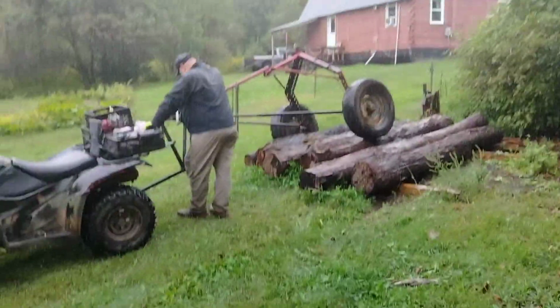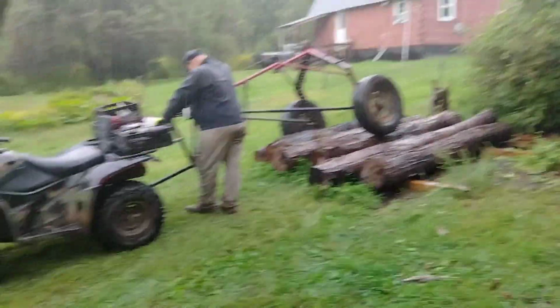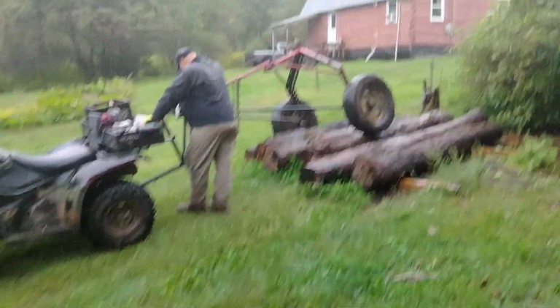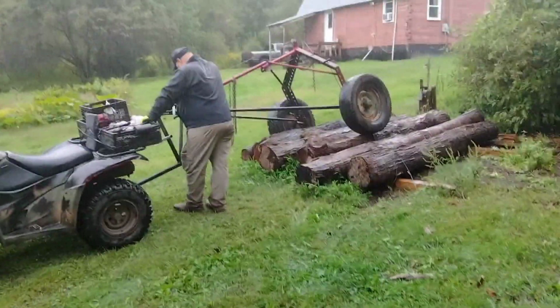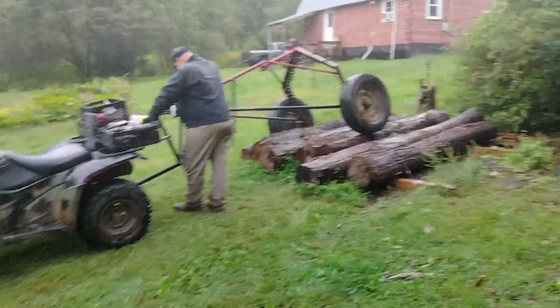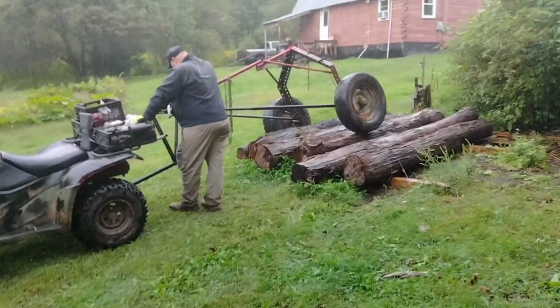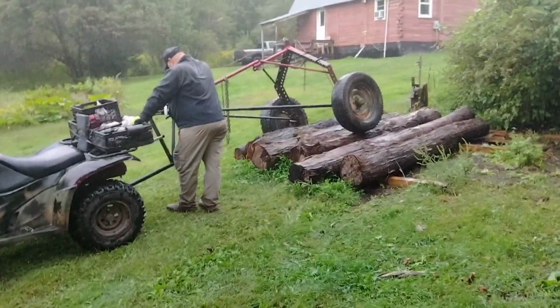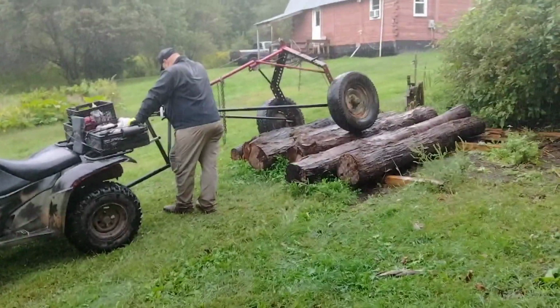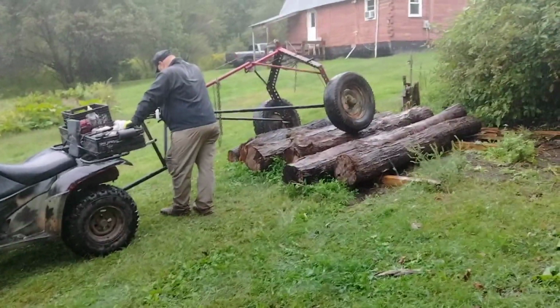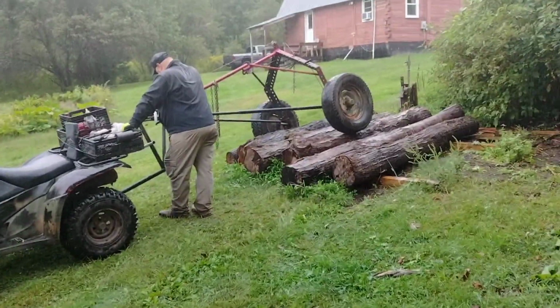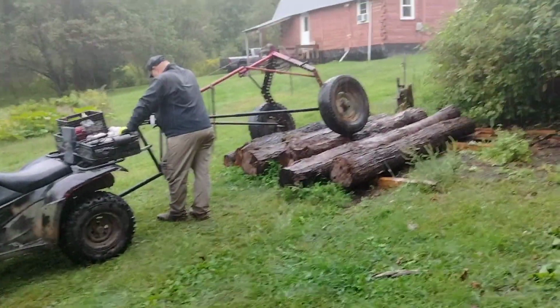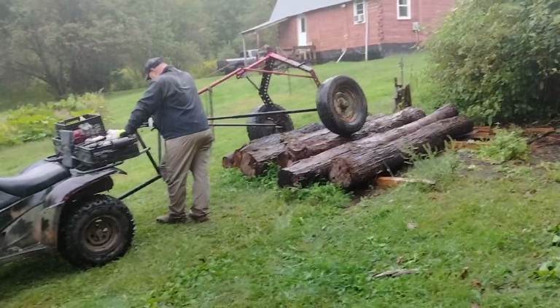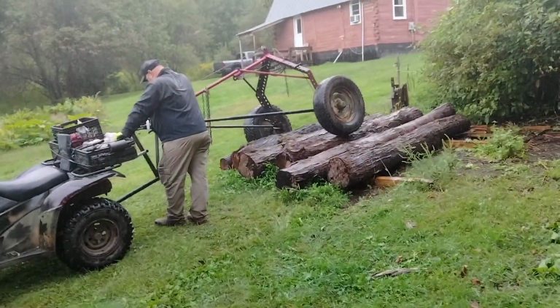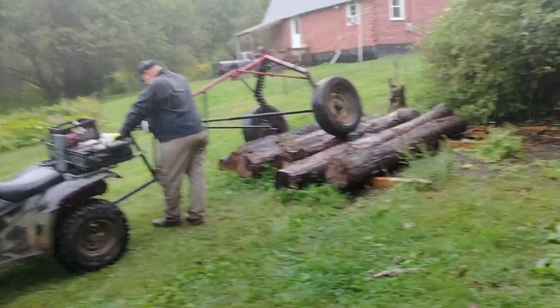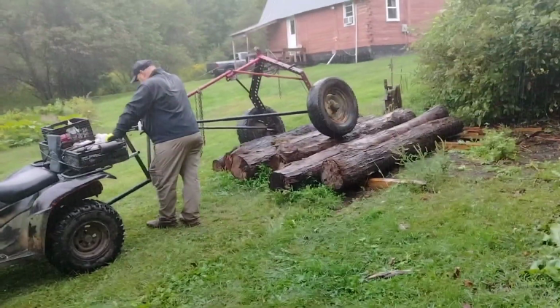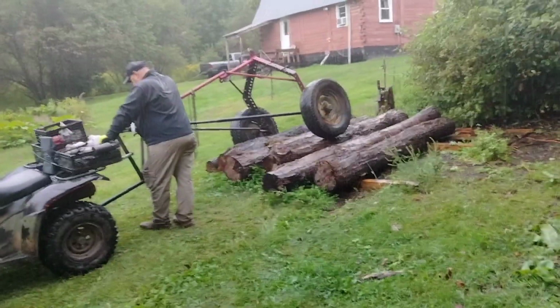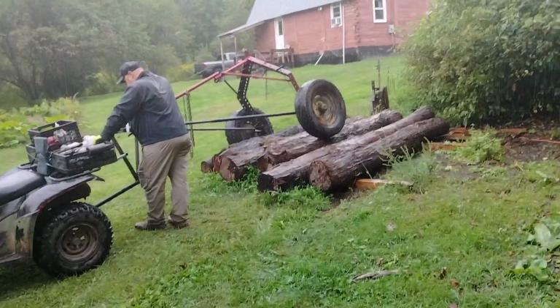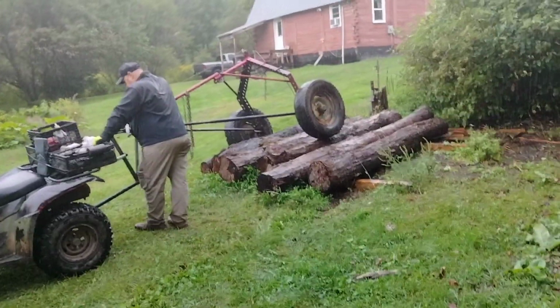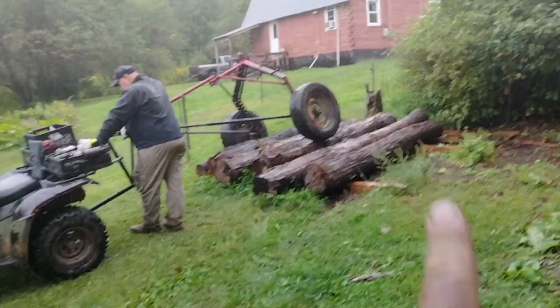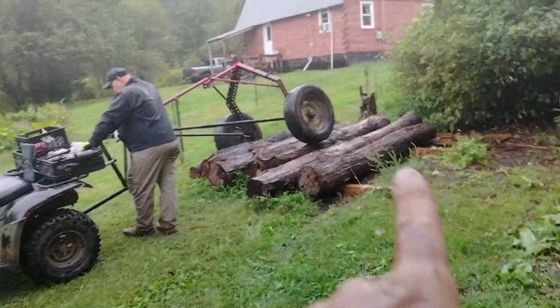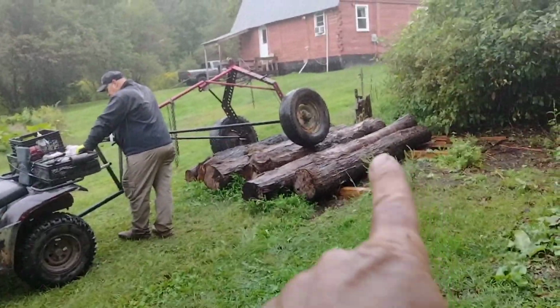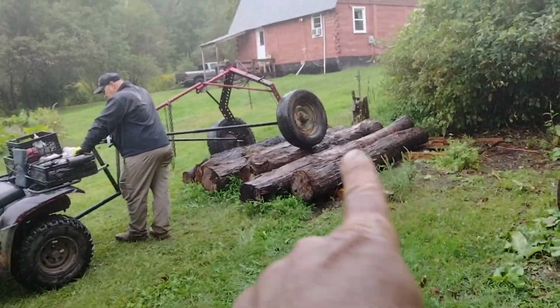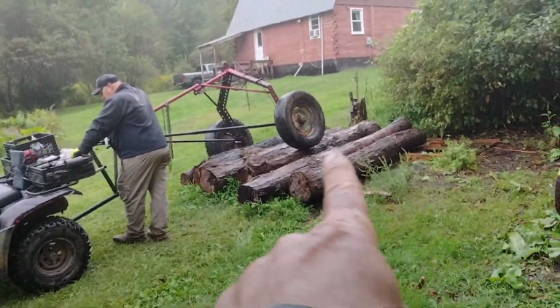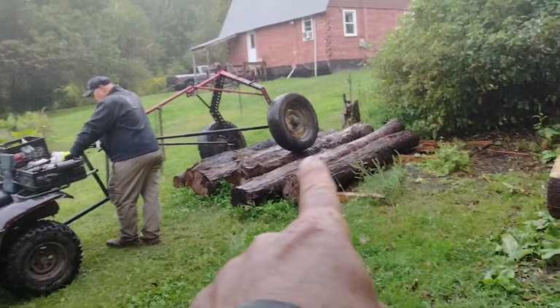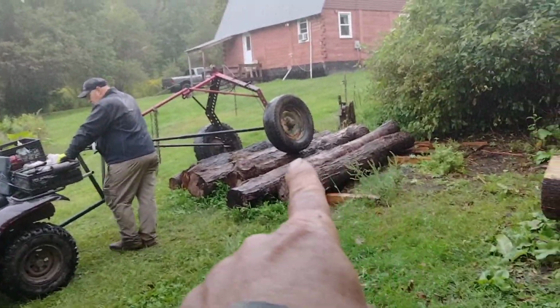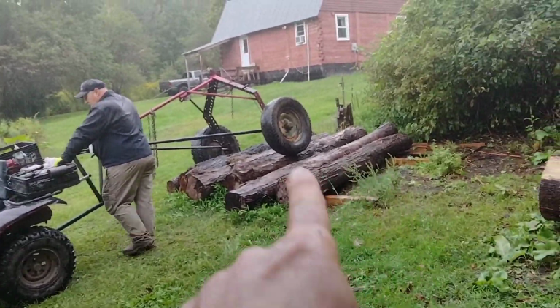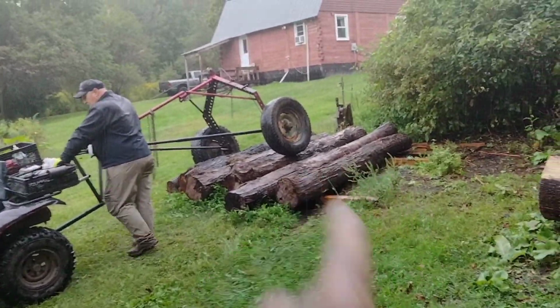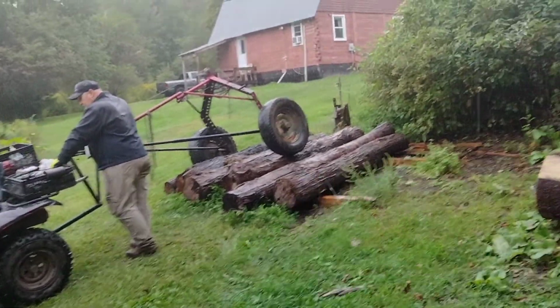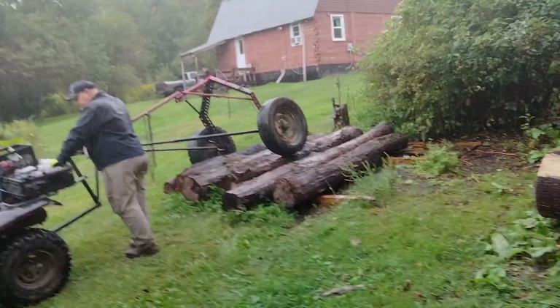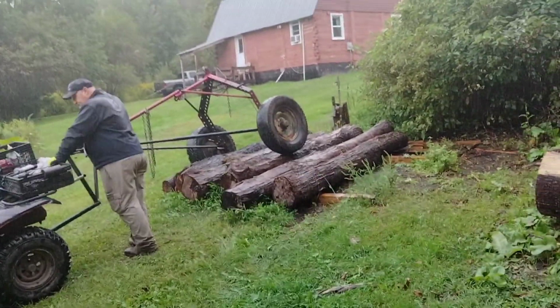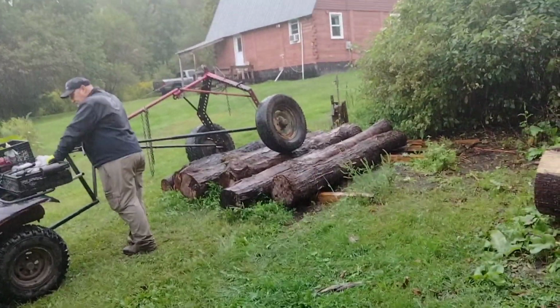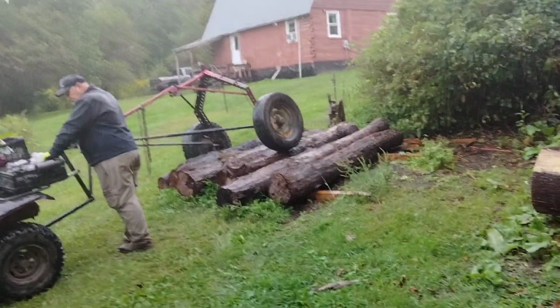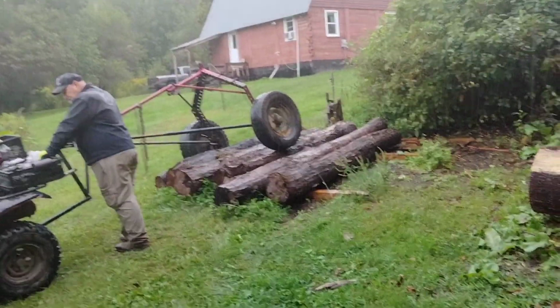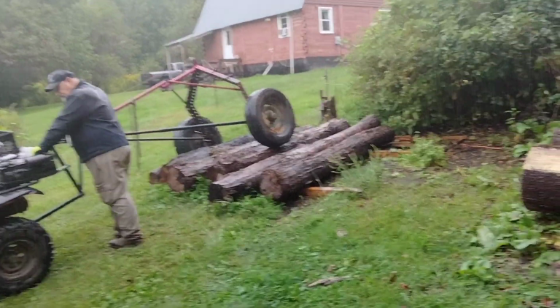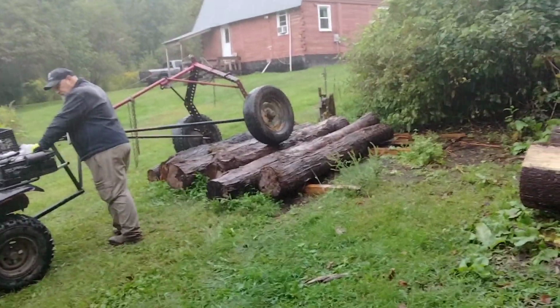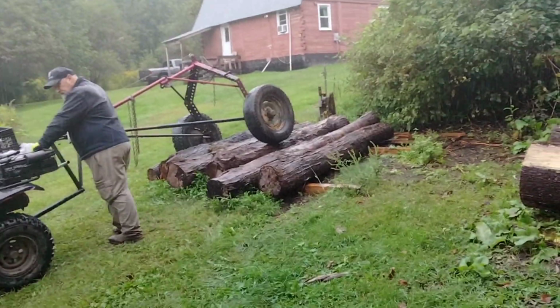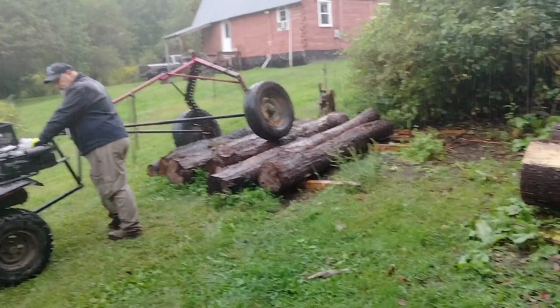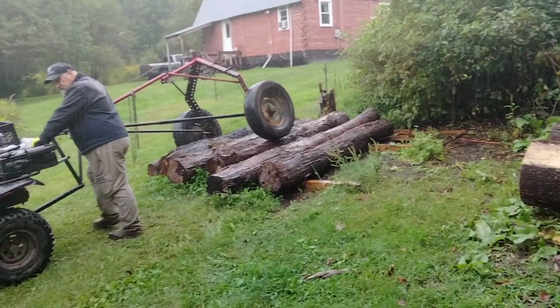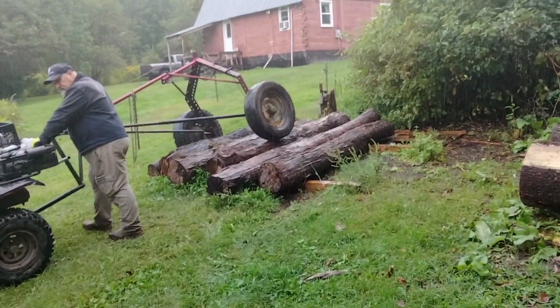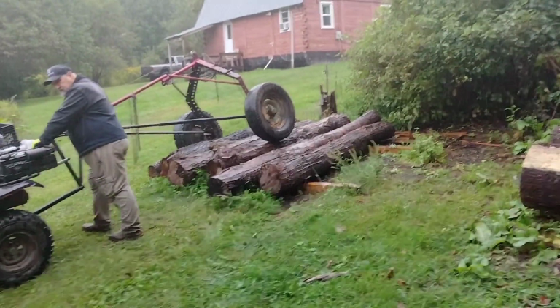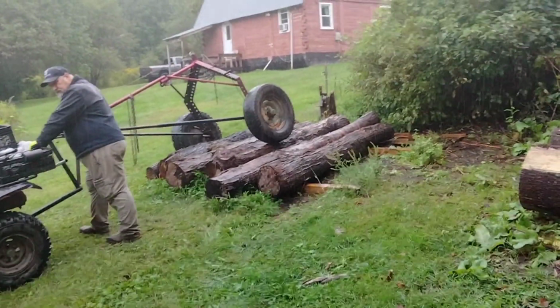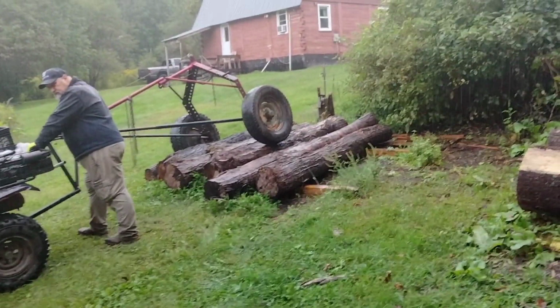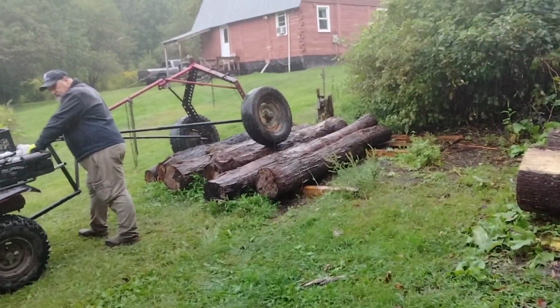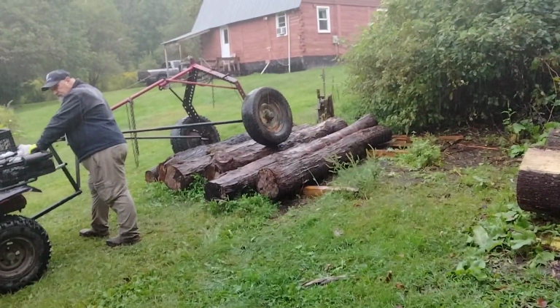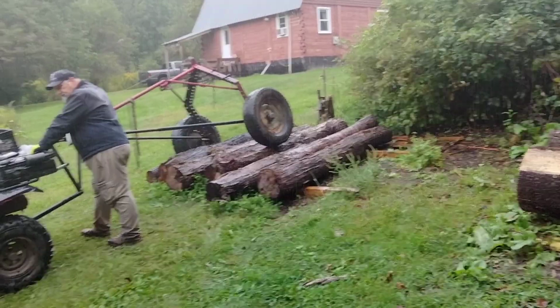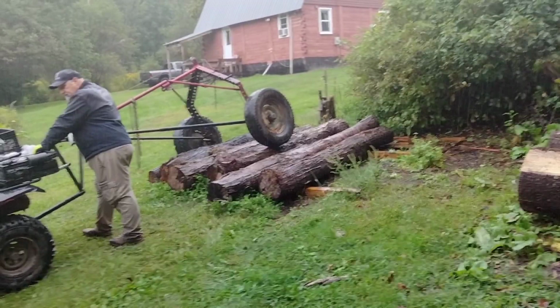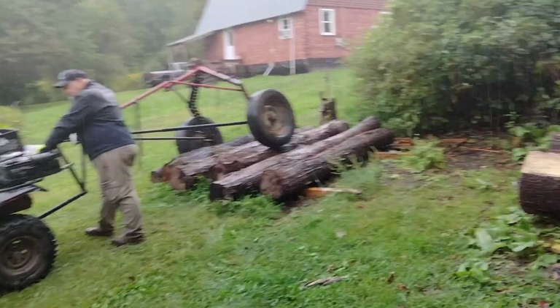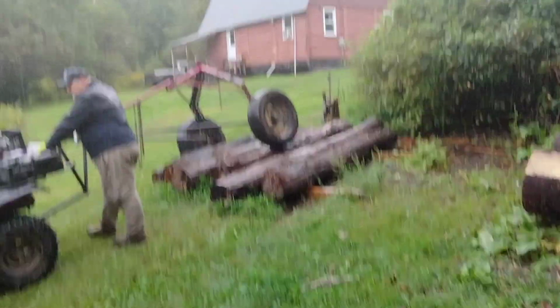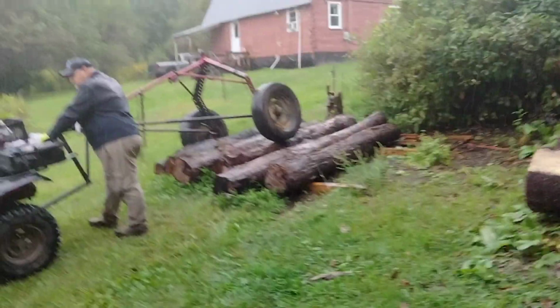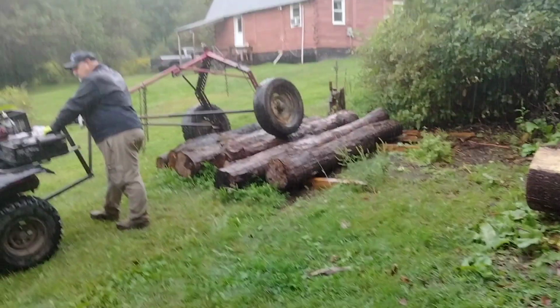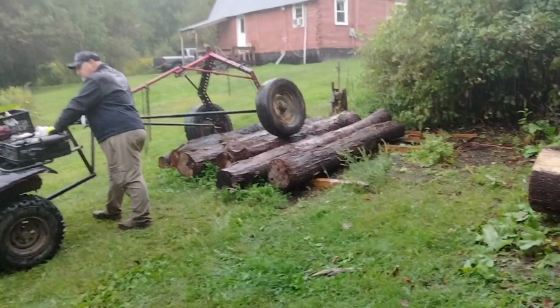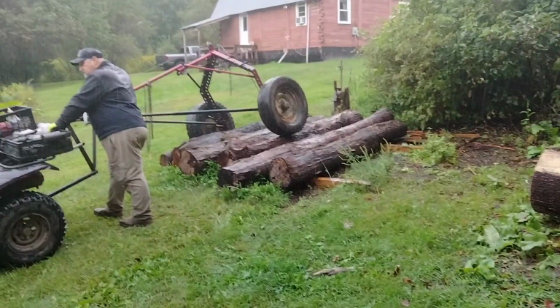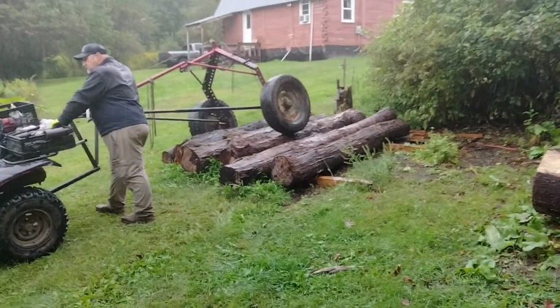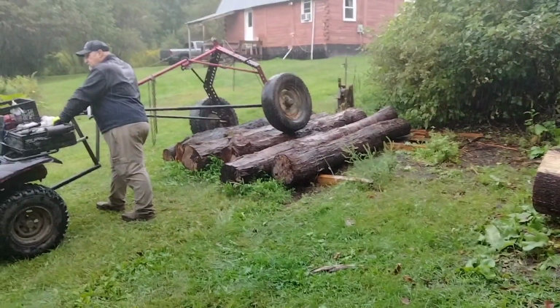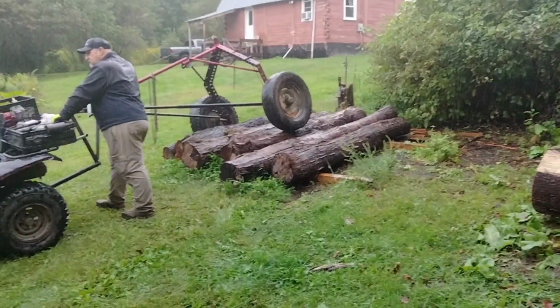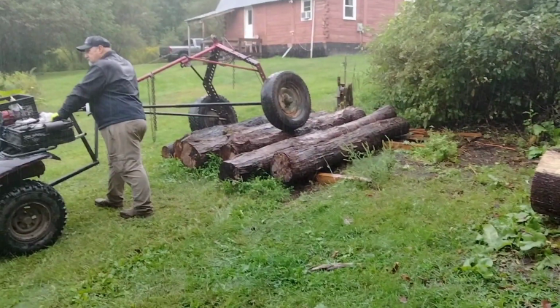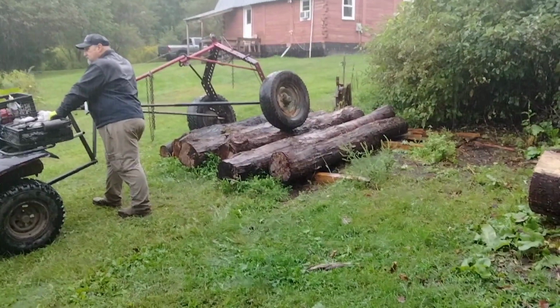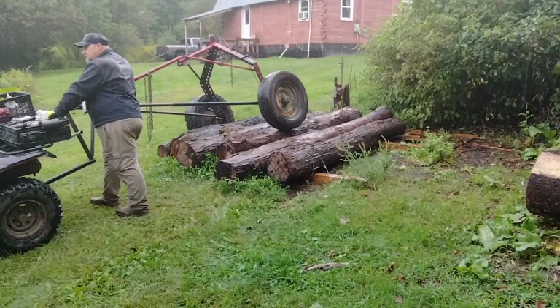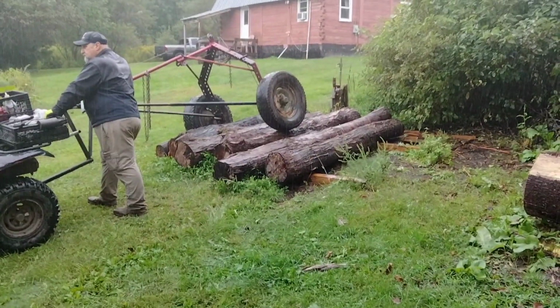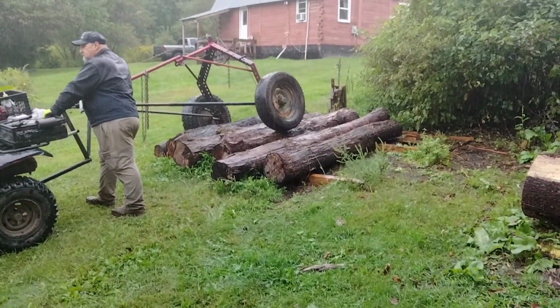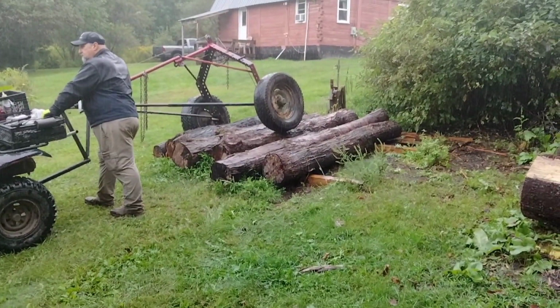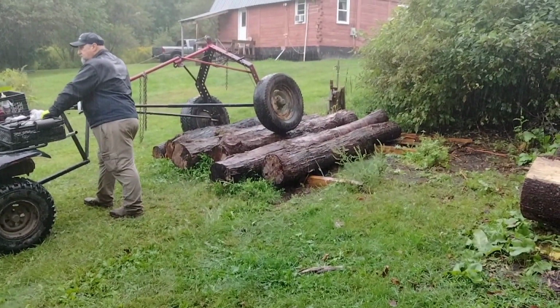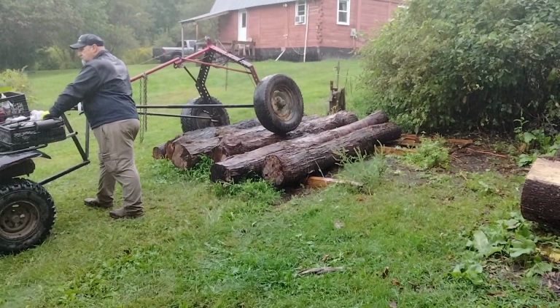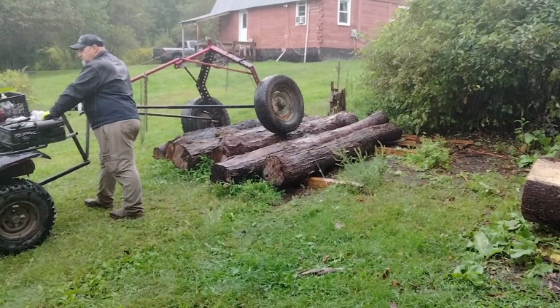As you can see, the log arch has big wheels — that's a 16-inch wheel. They will just about roll over anything.